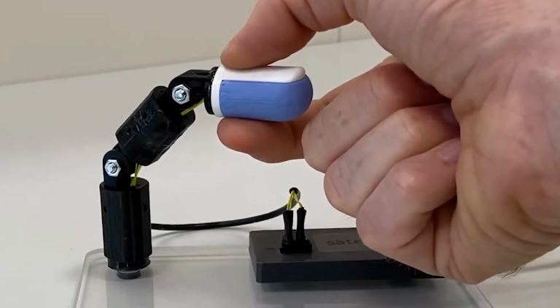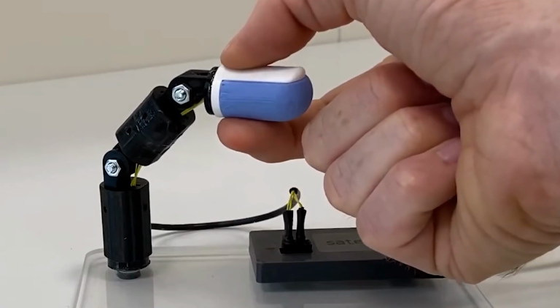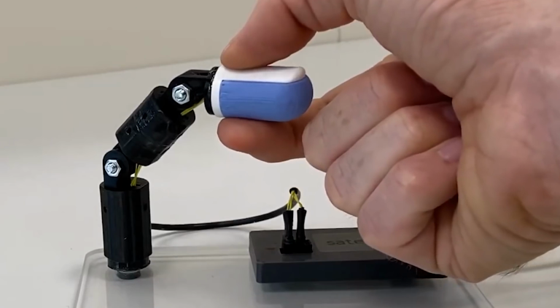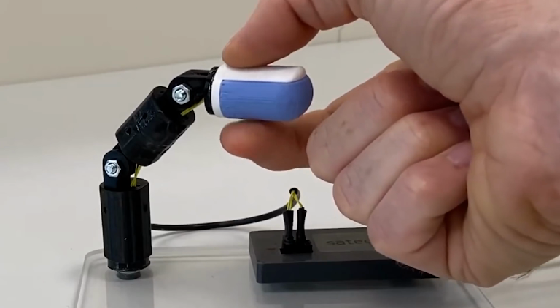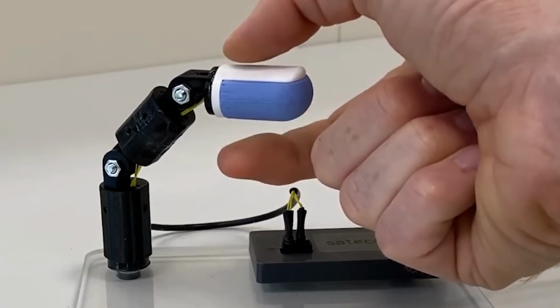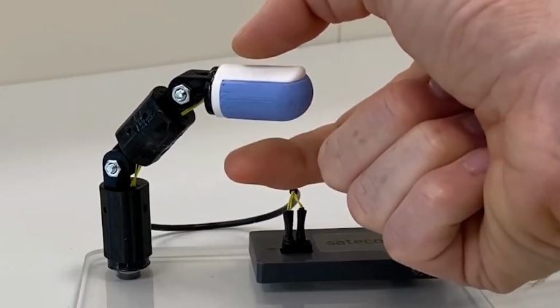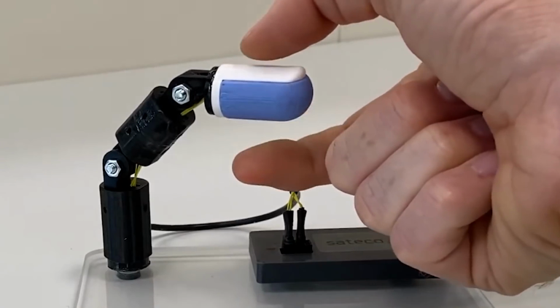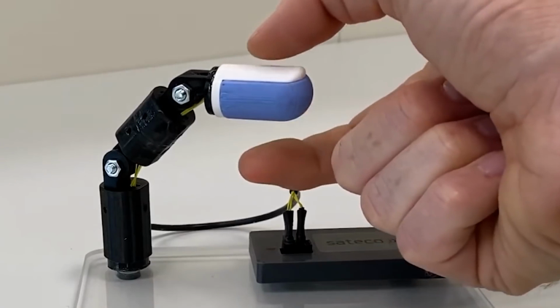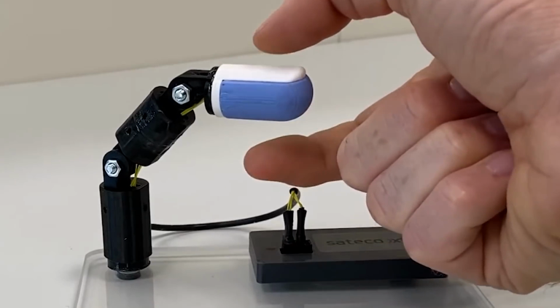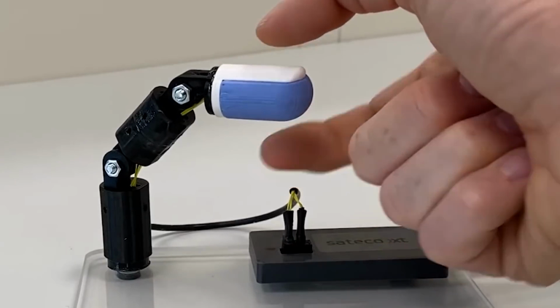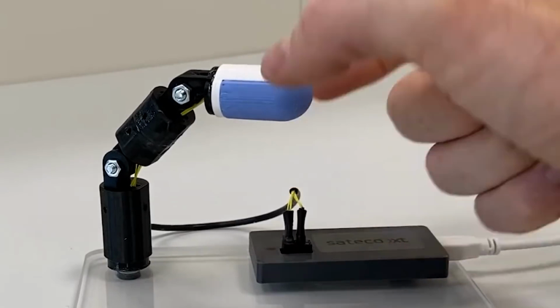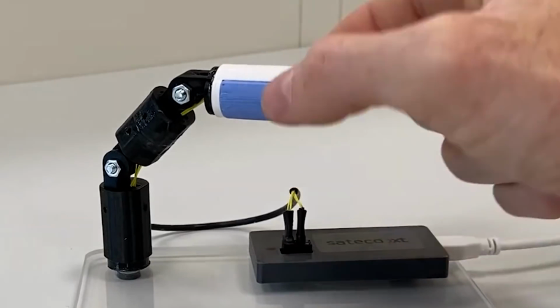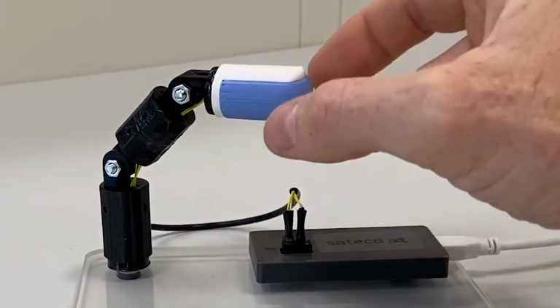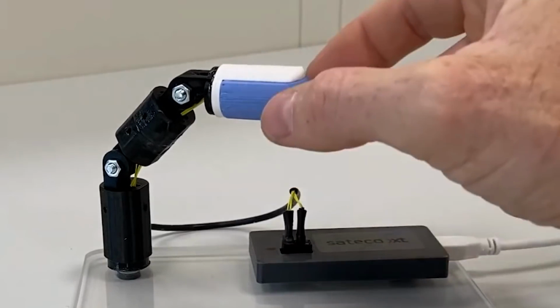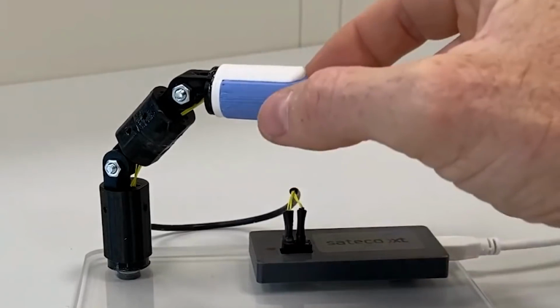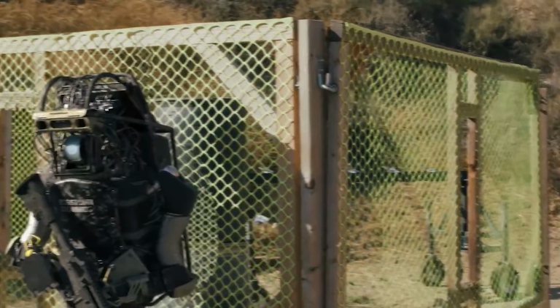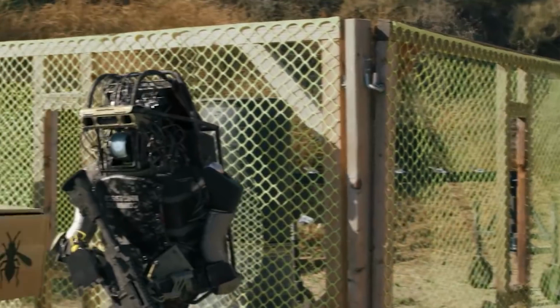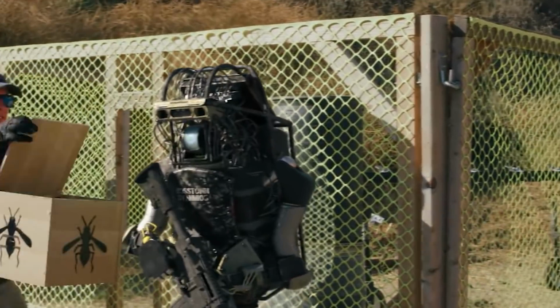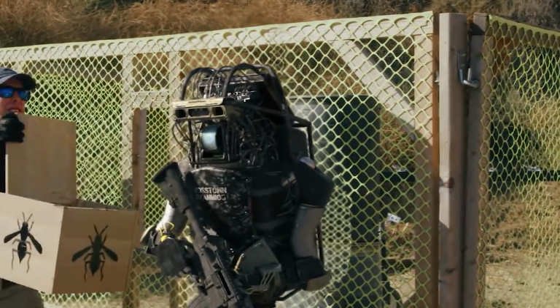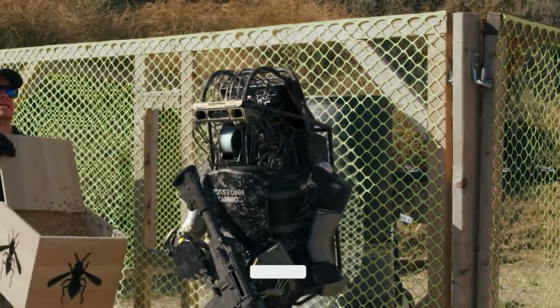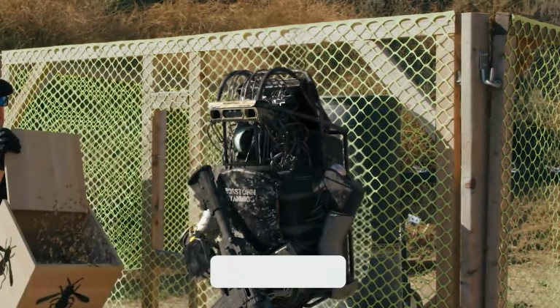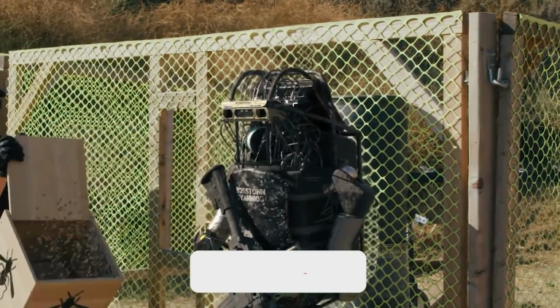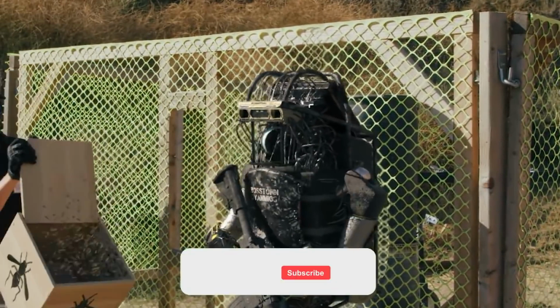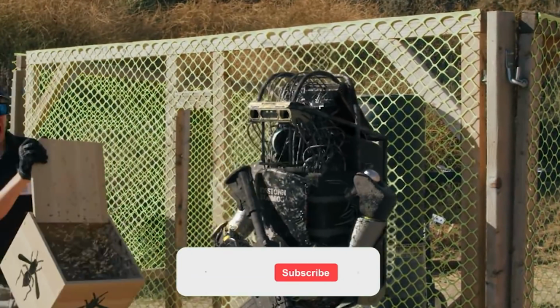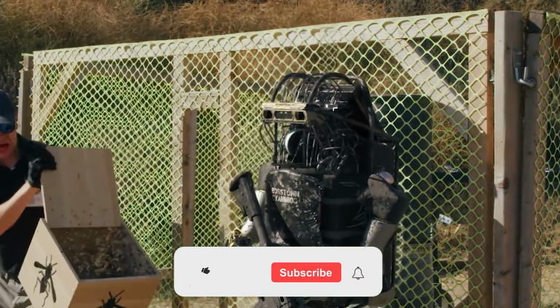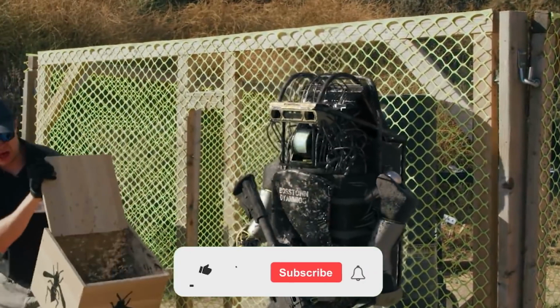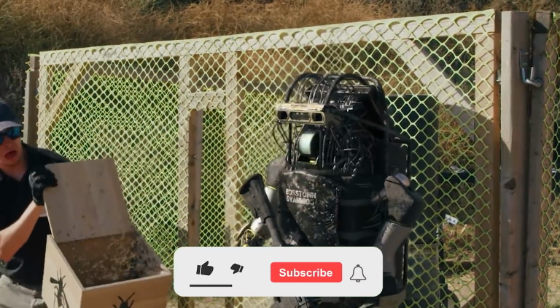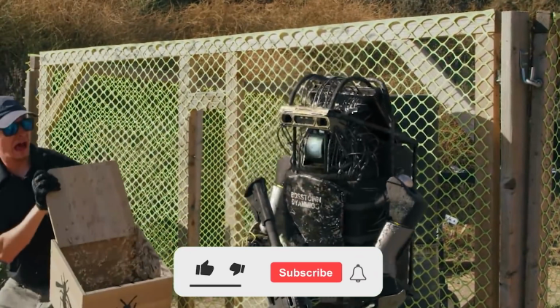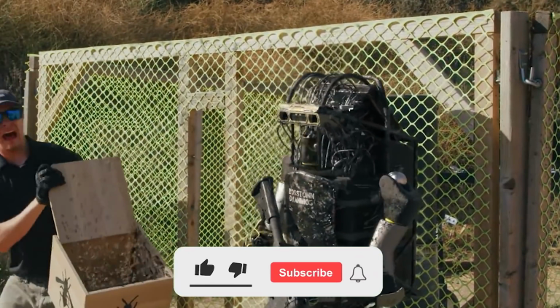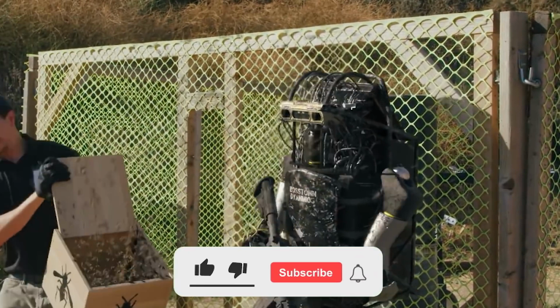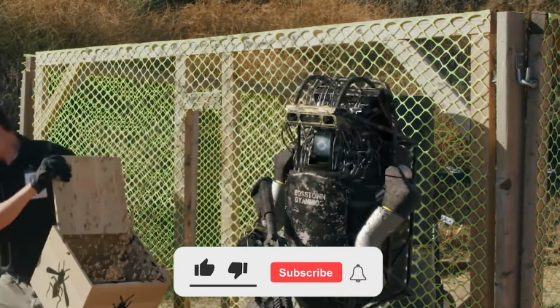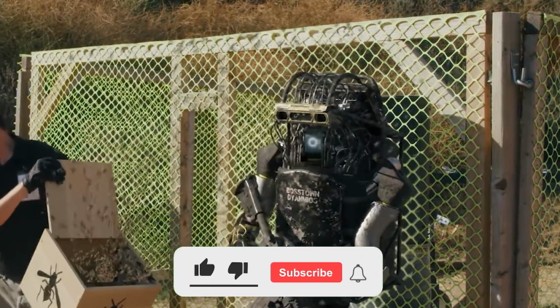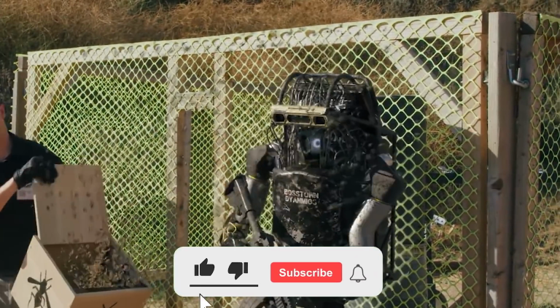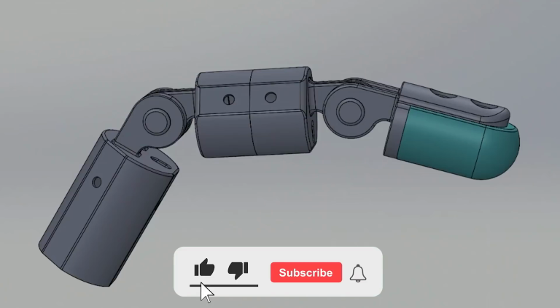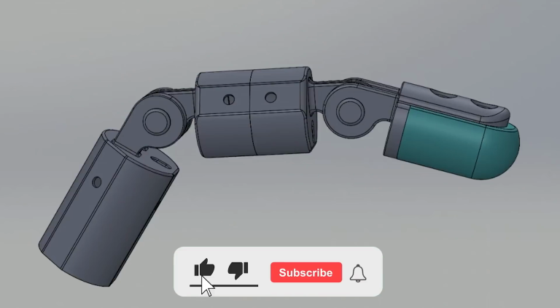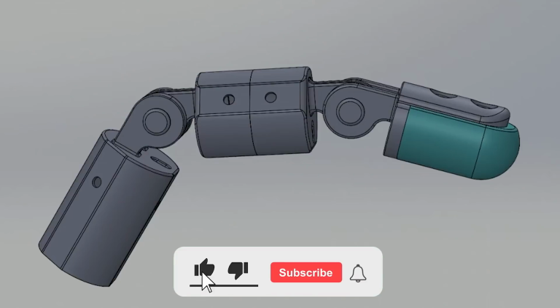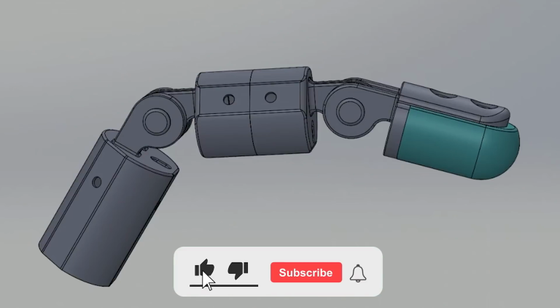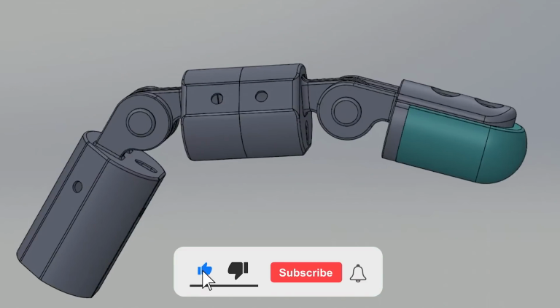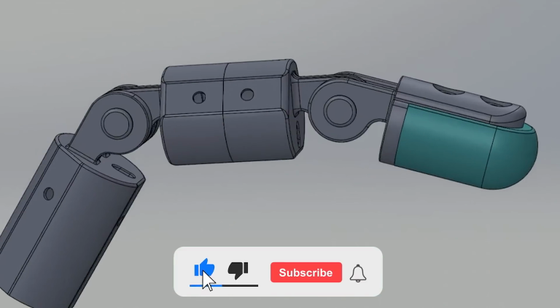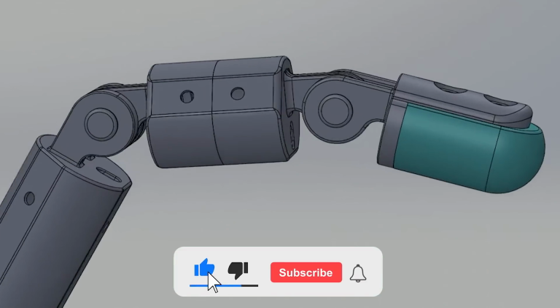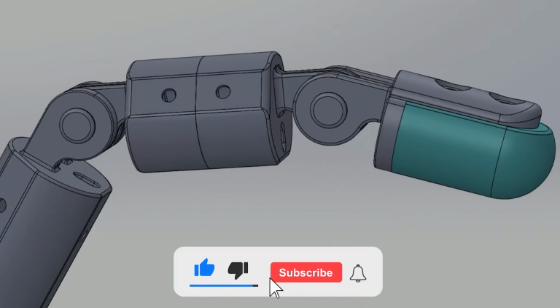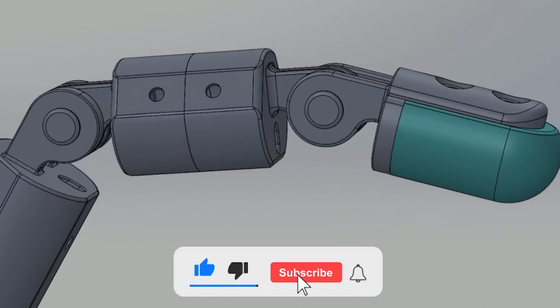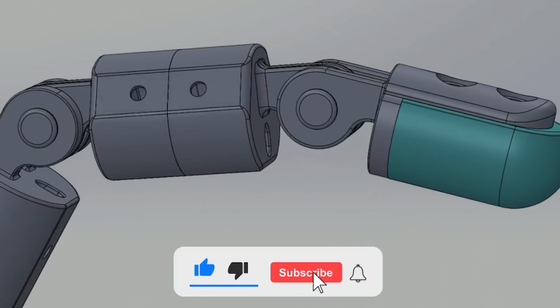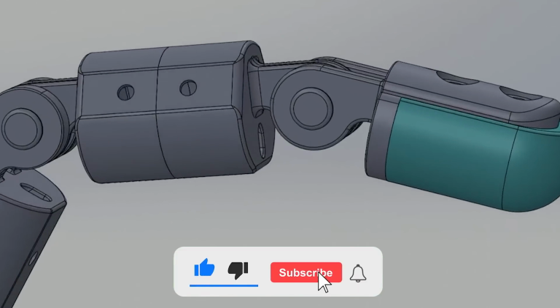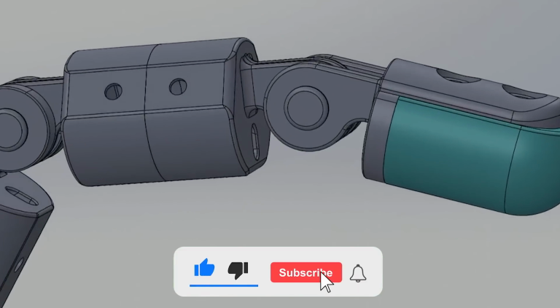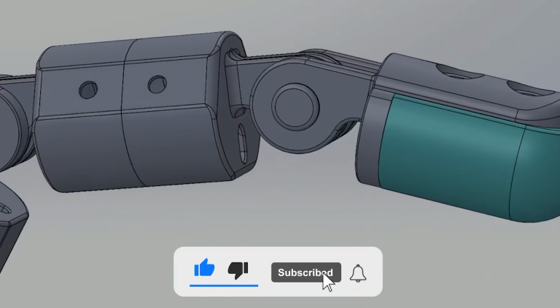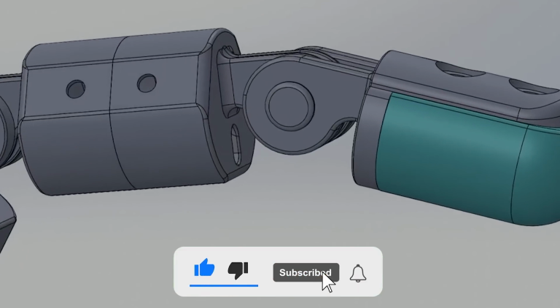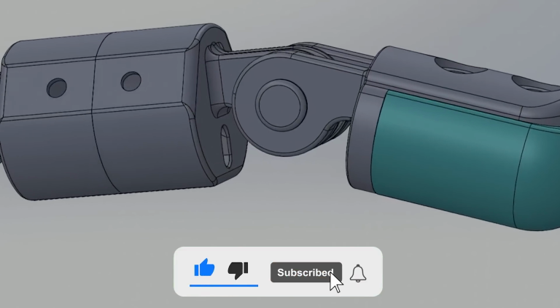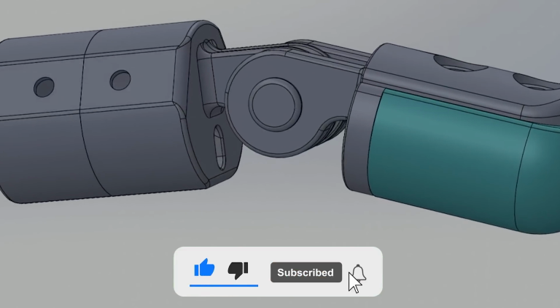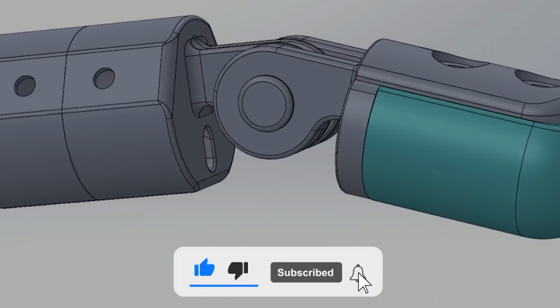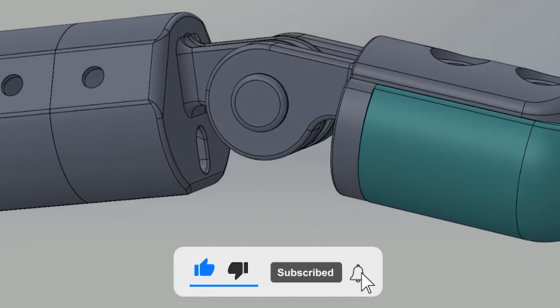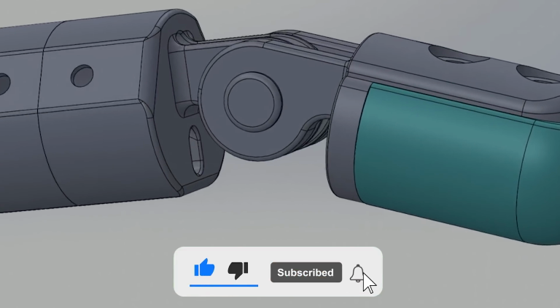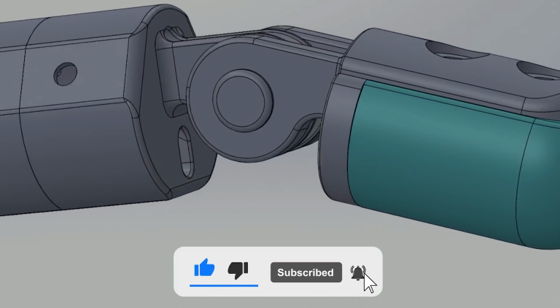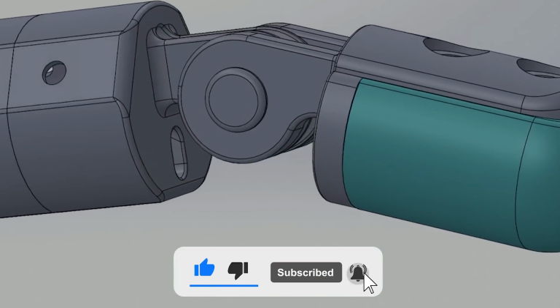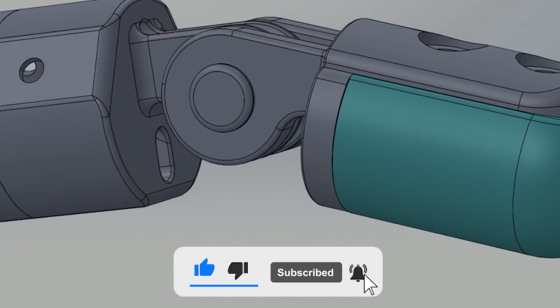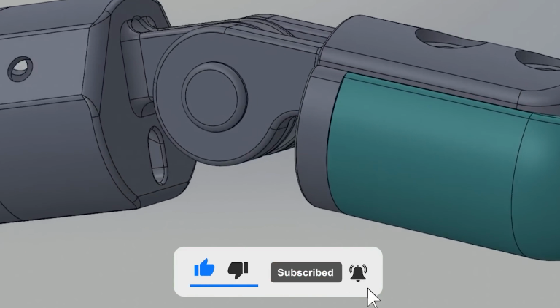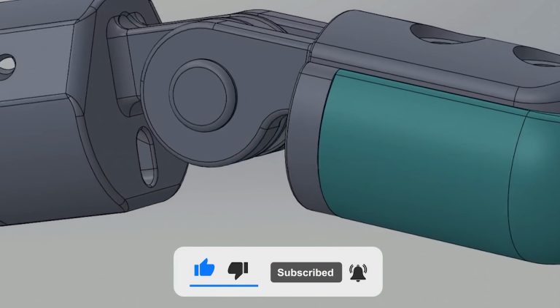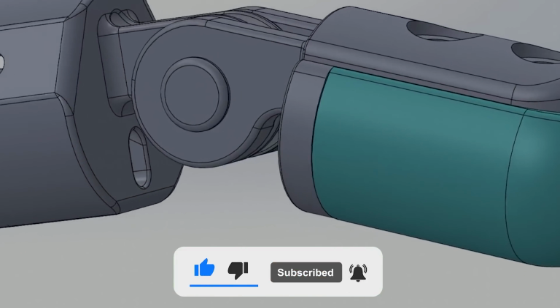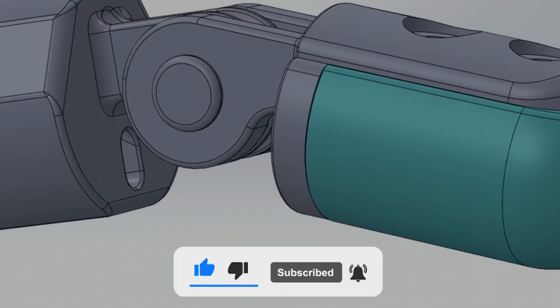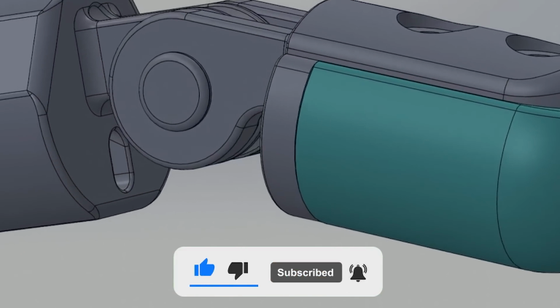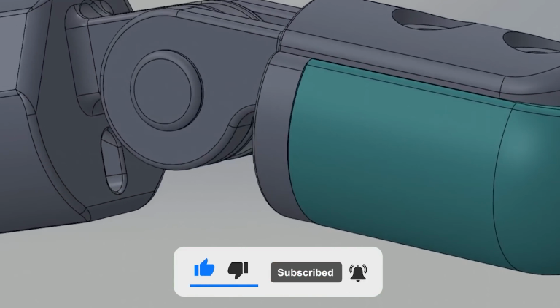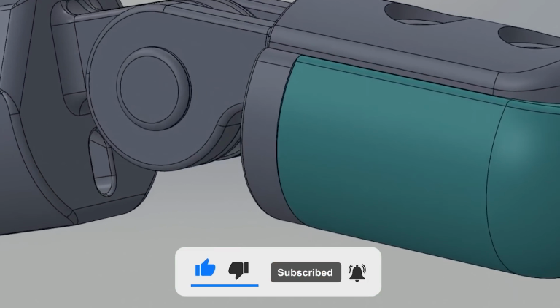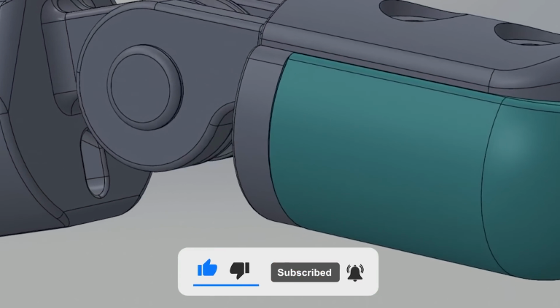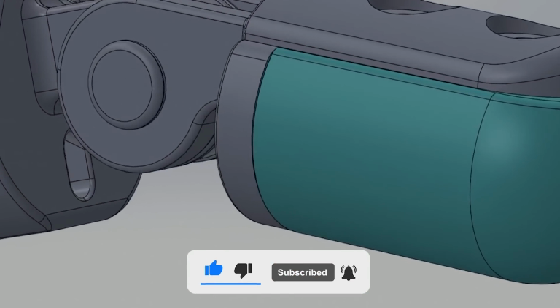With that, we end today's dose of our weekly updates. Join in next time for more exciting news happenings from the robotic world.